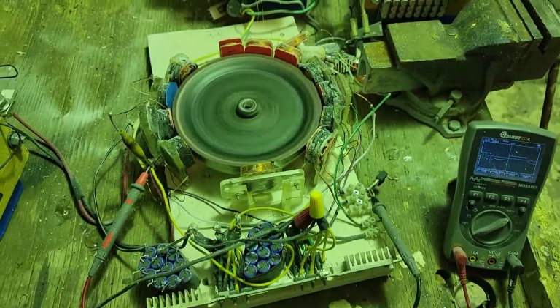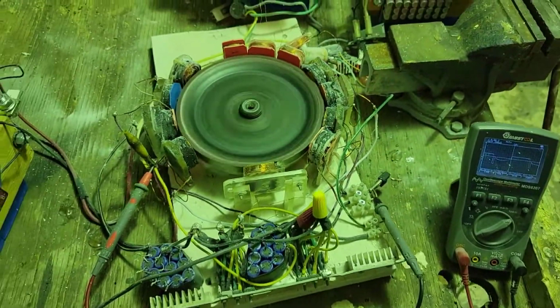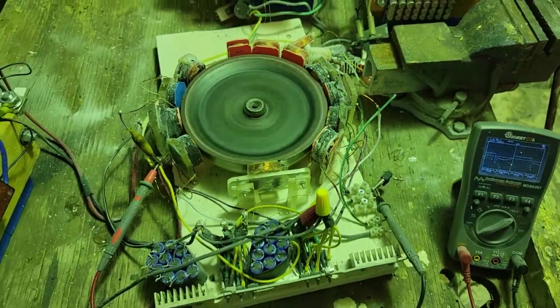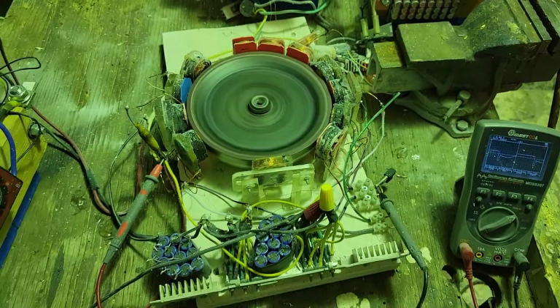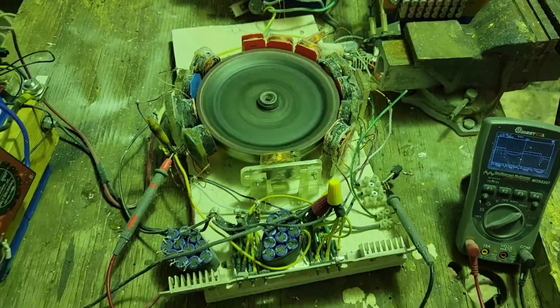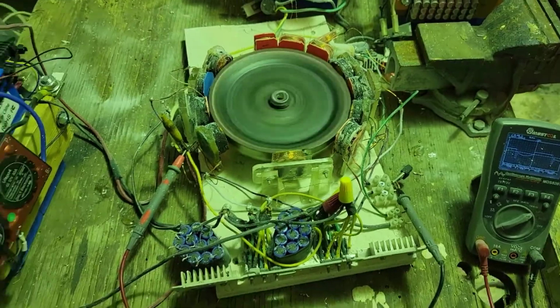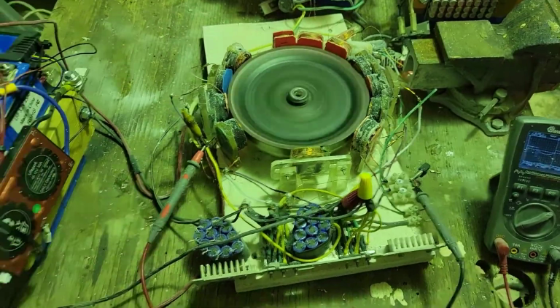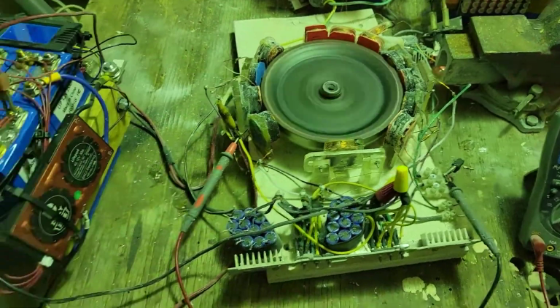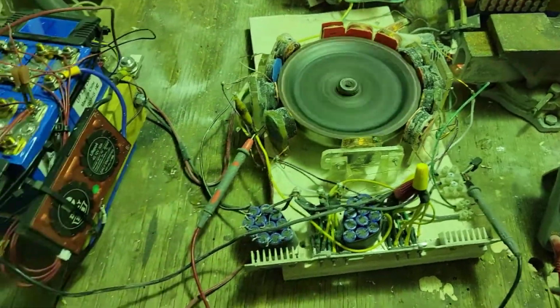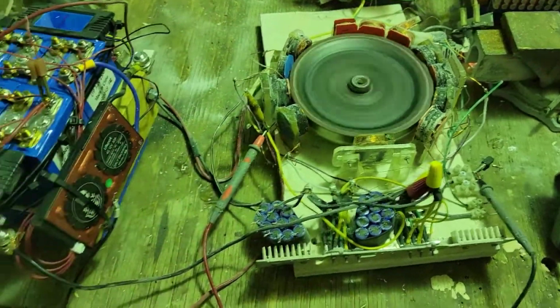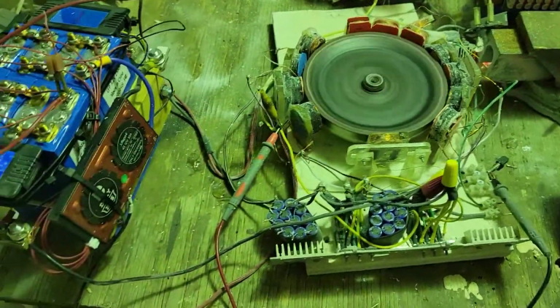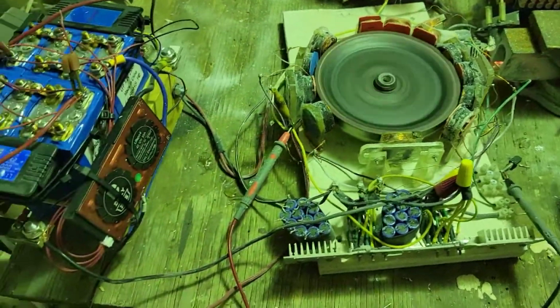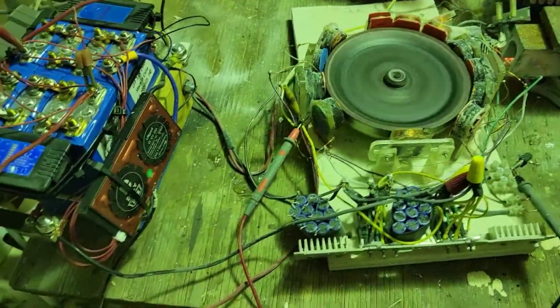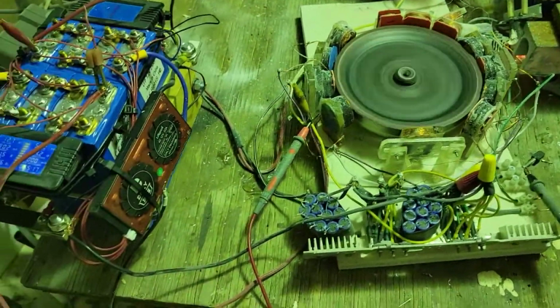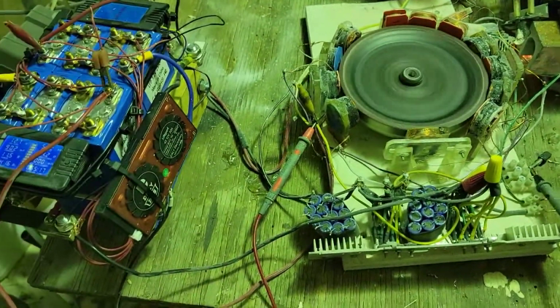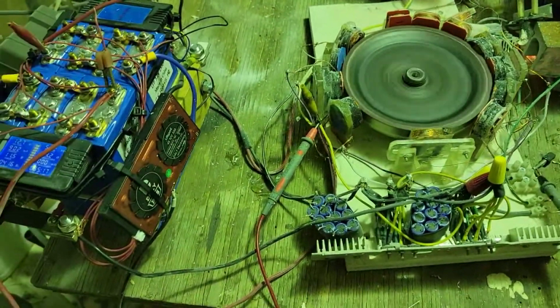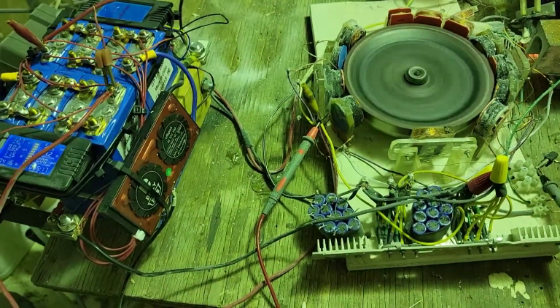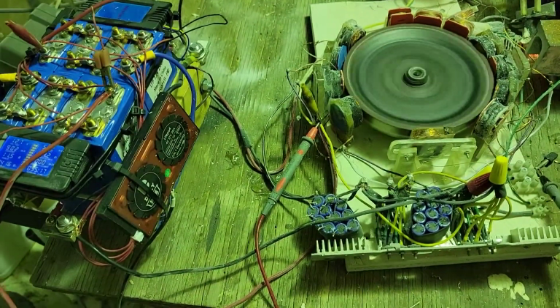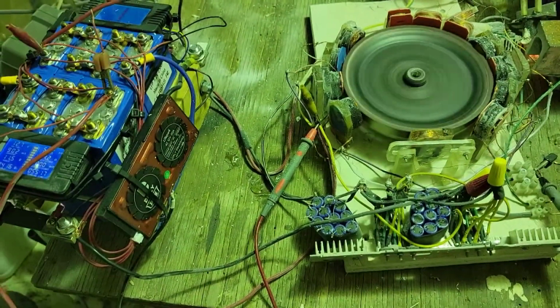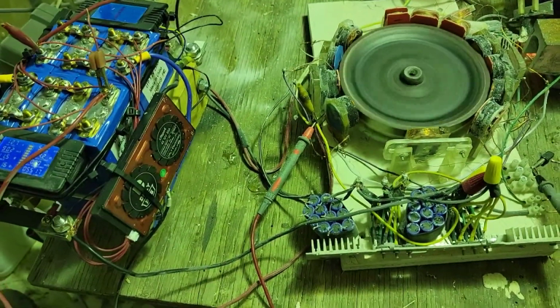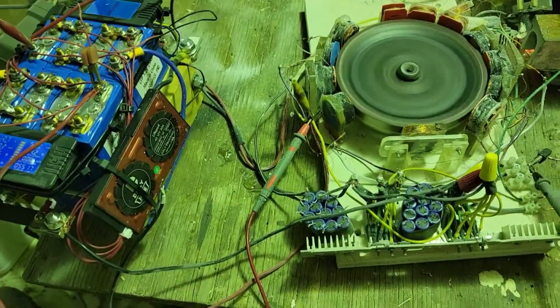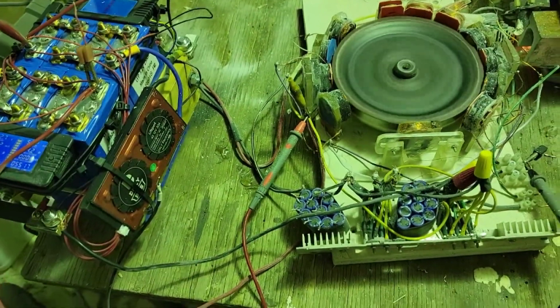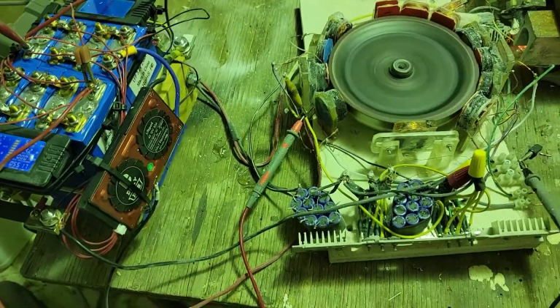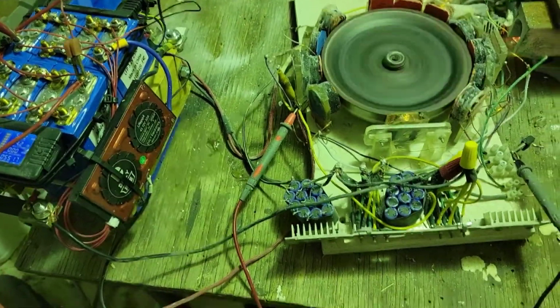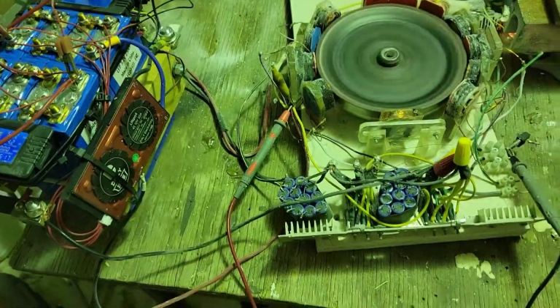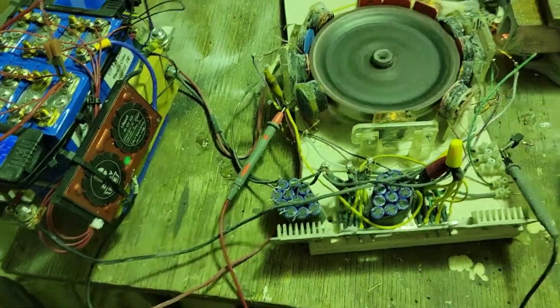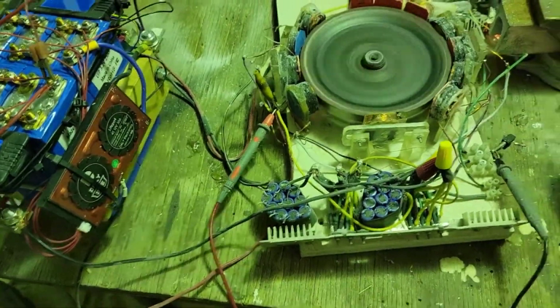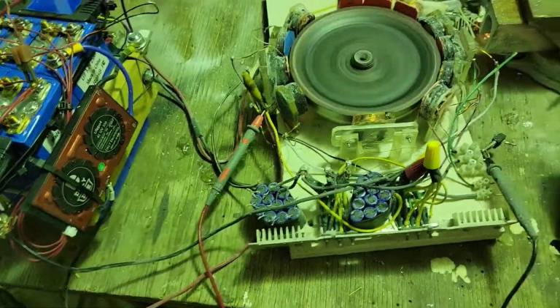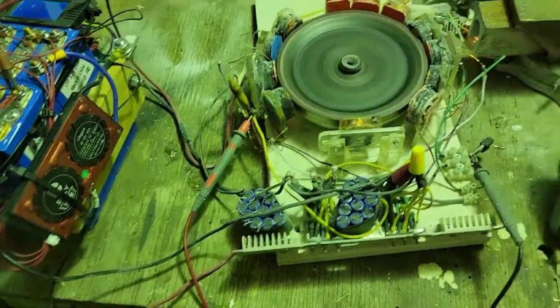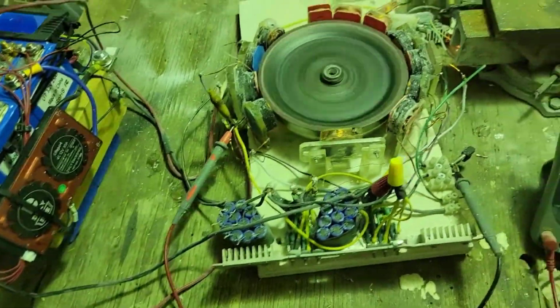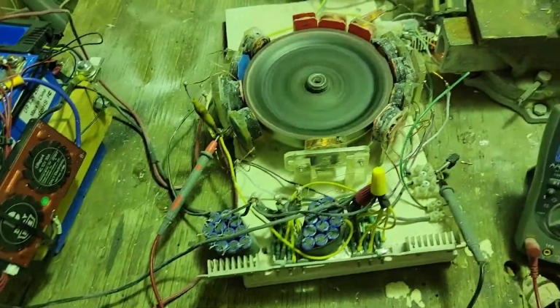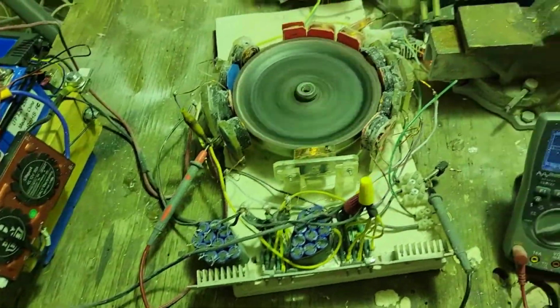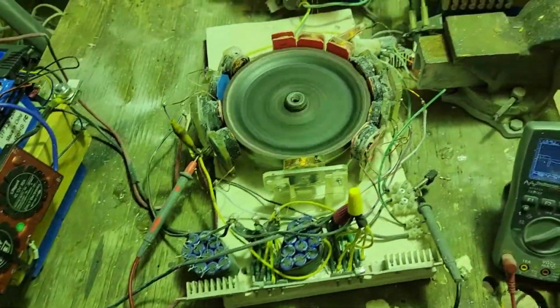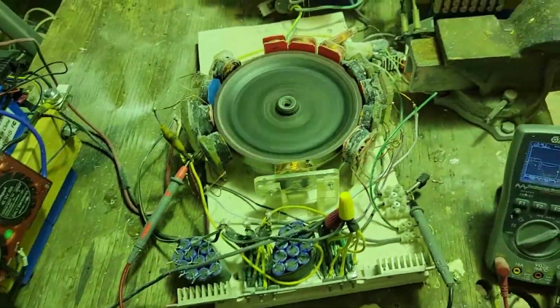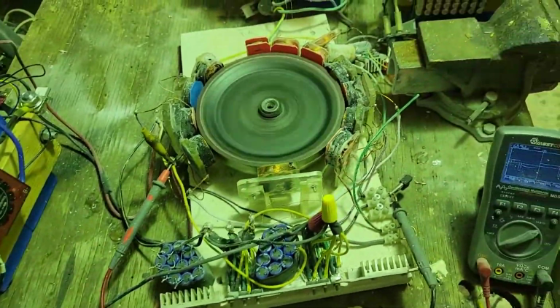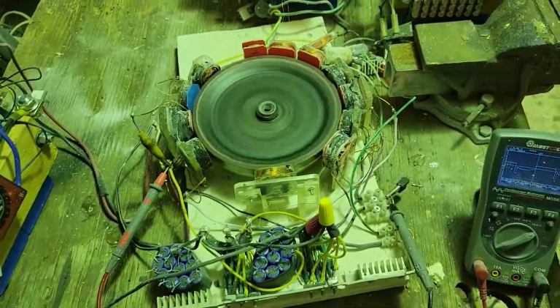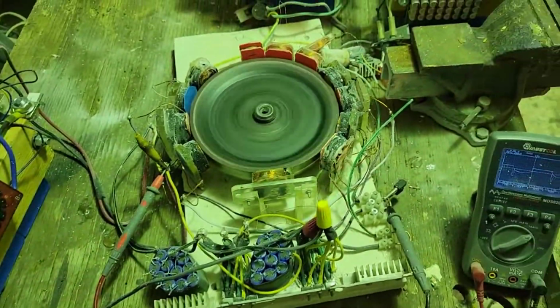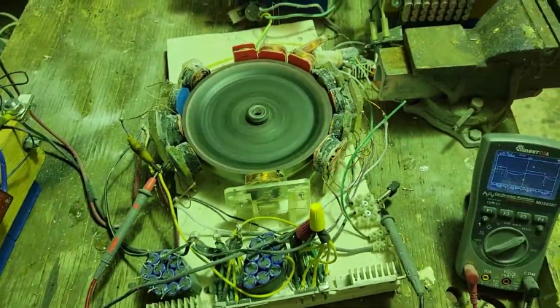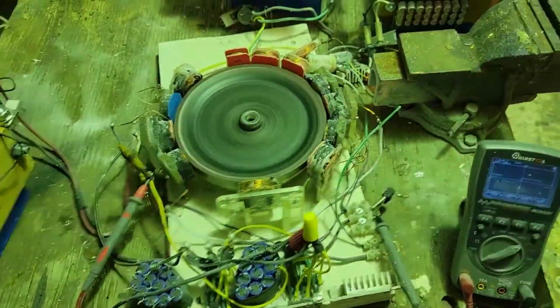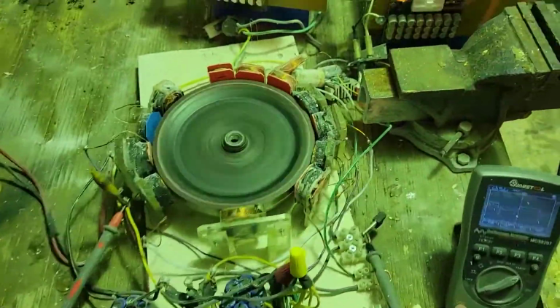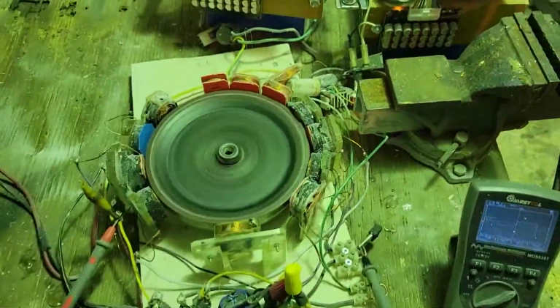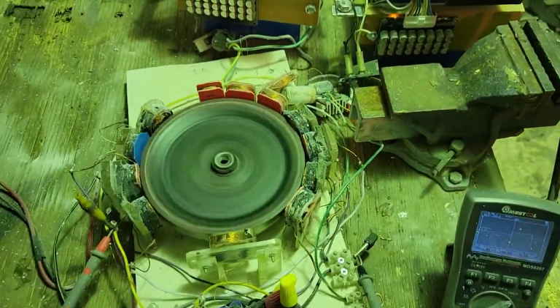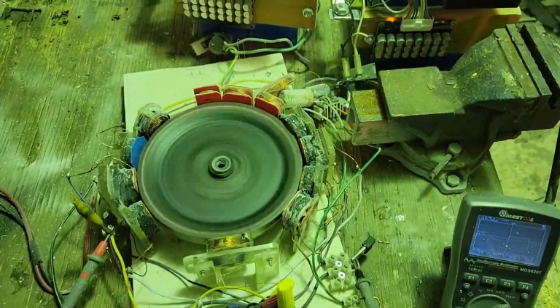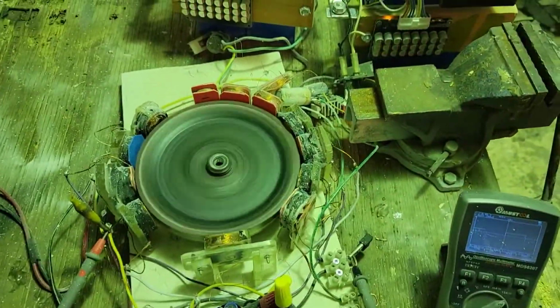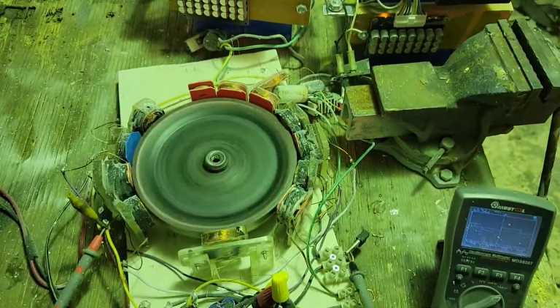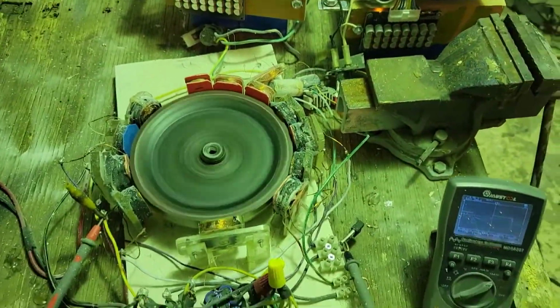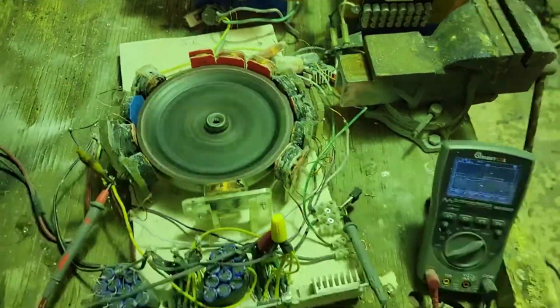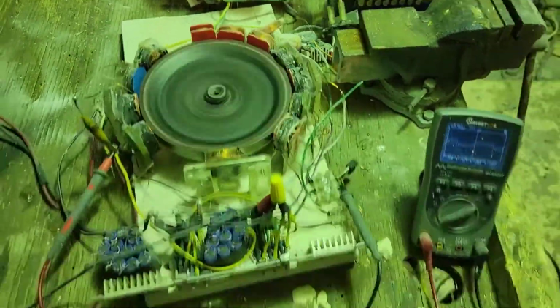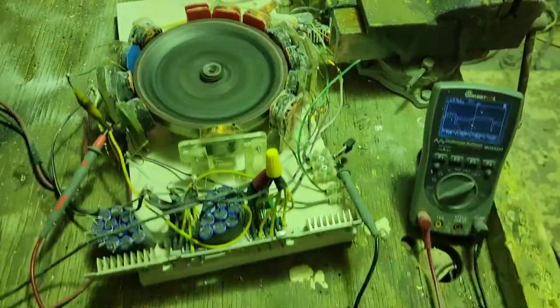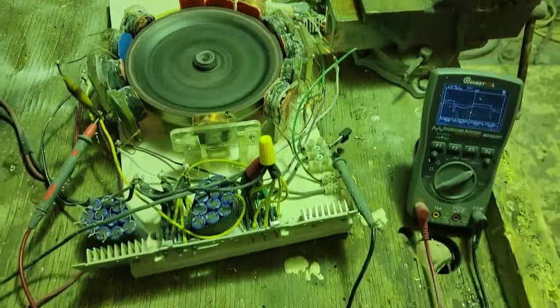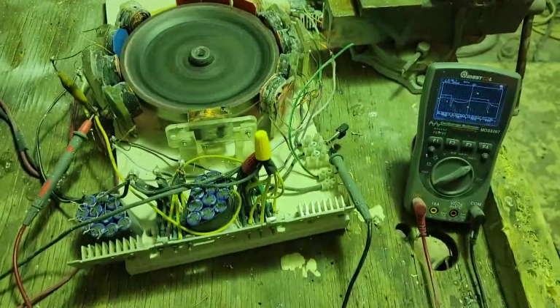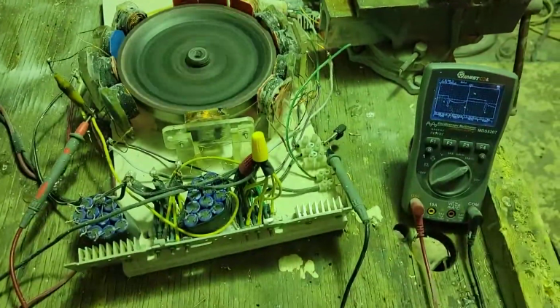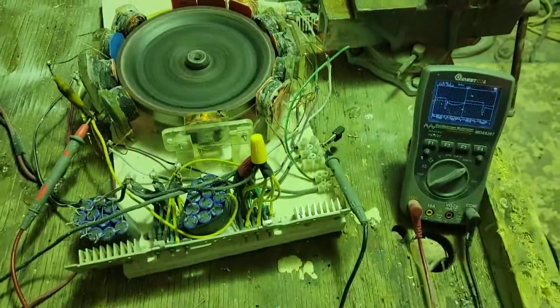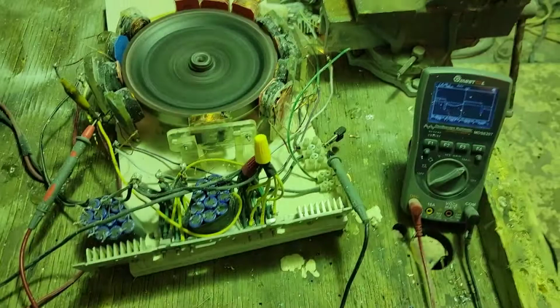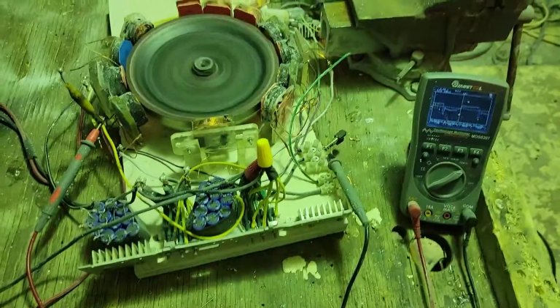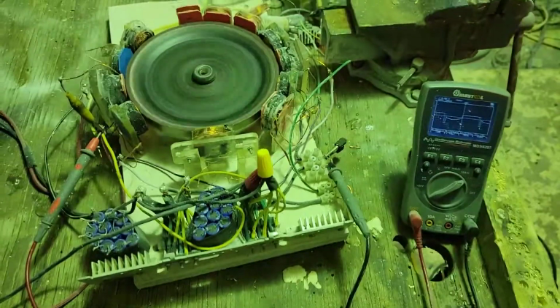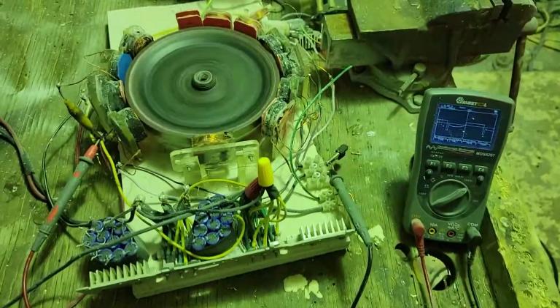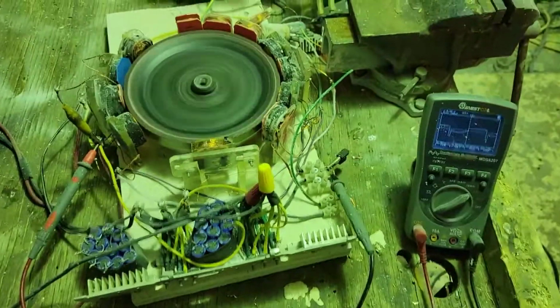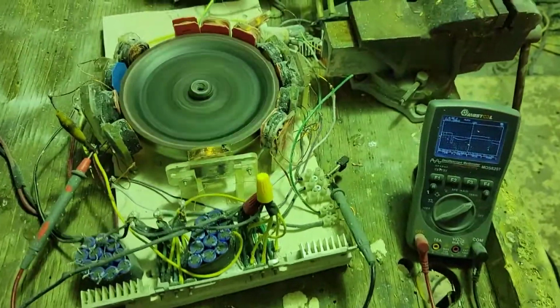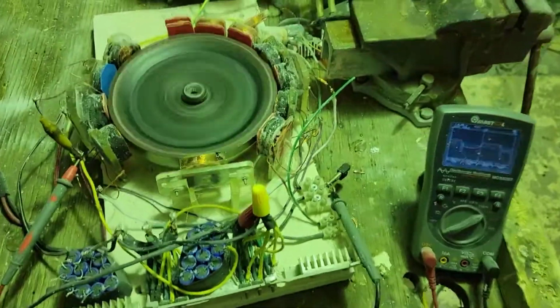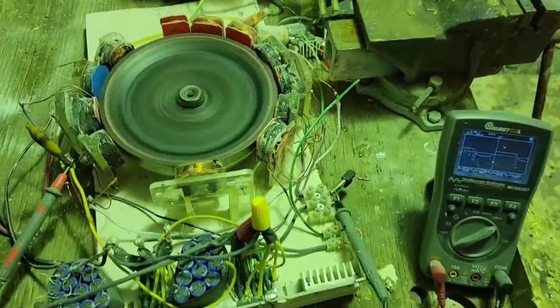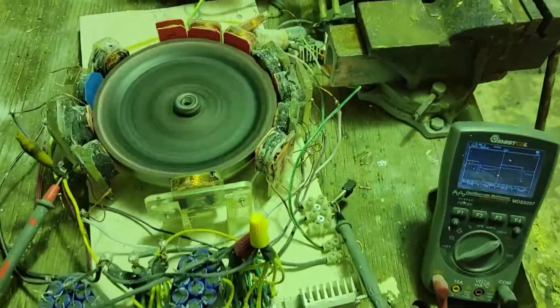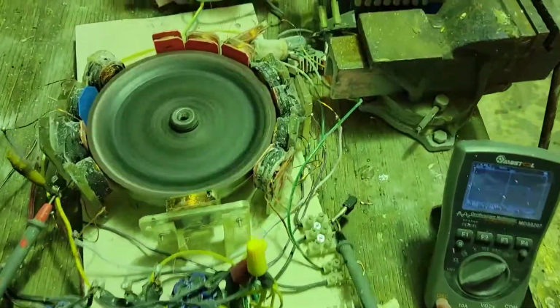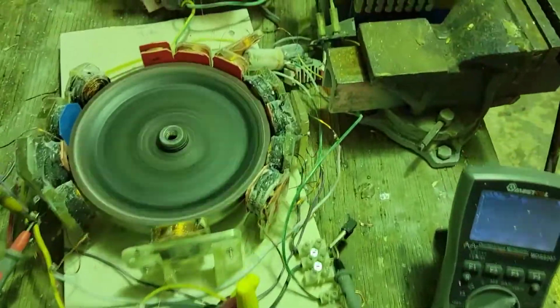Now if I run this on 24 volts going in, the power in that motor would be insane and it'll be charging a lot.